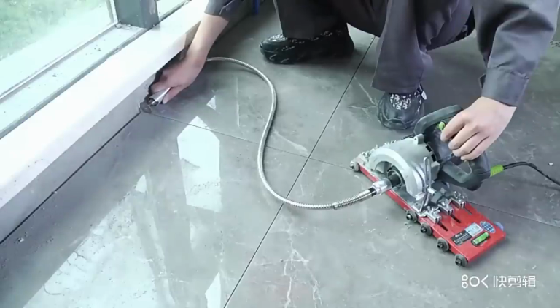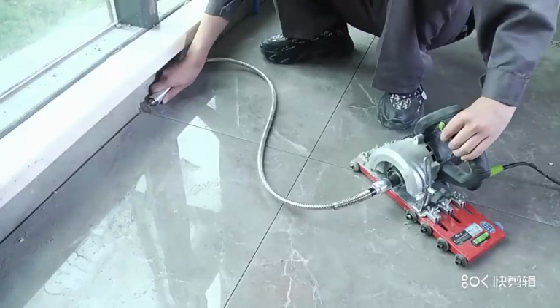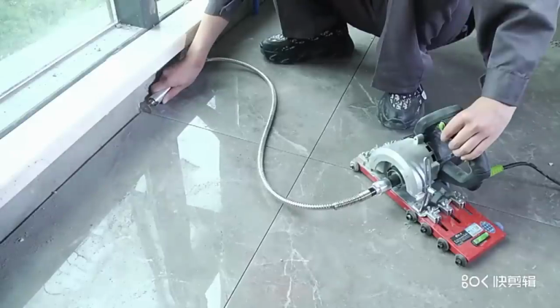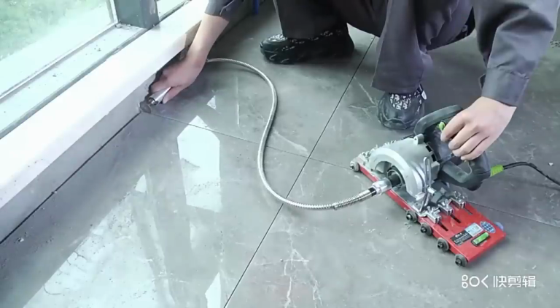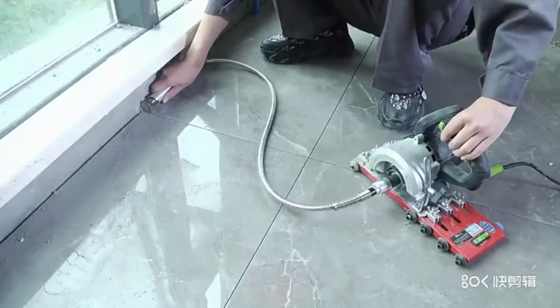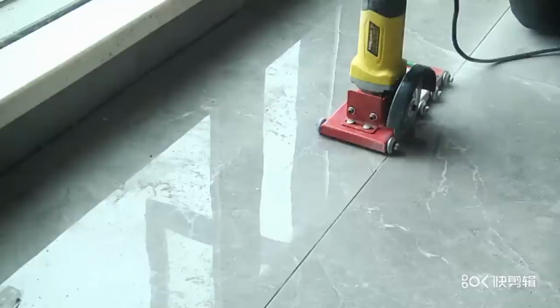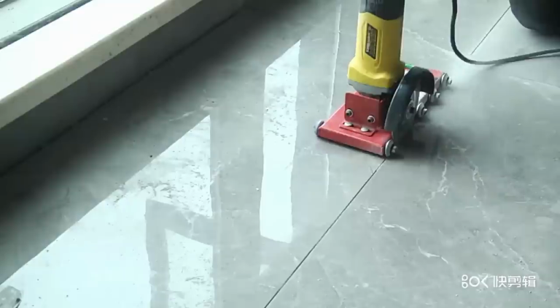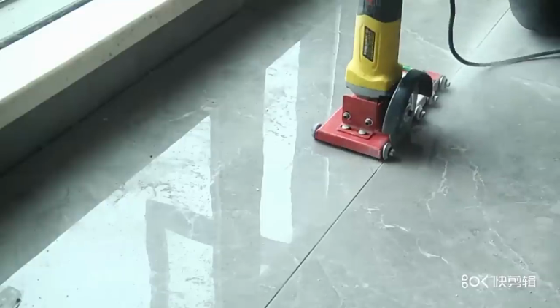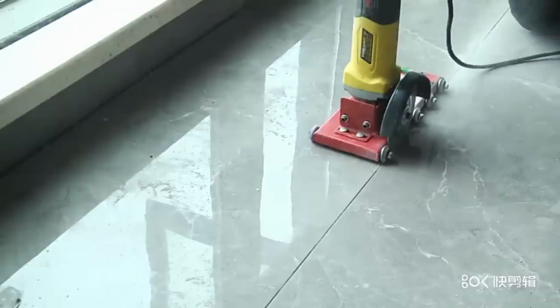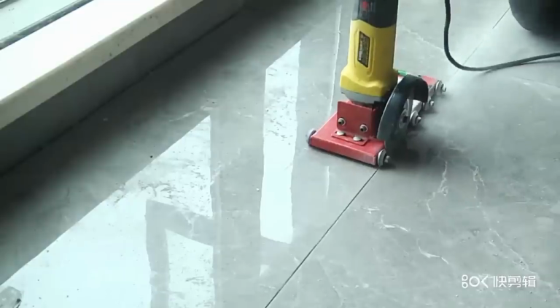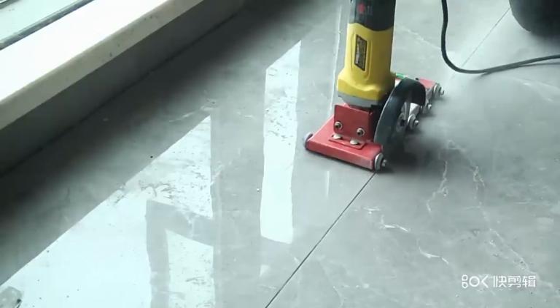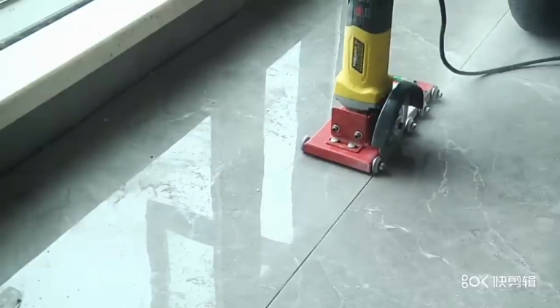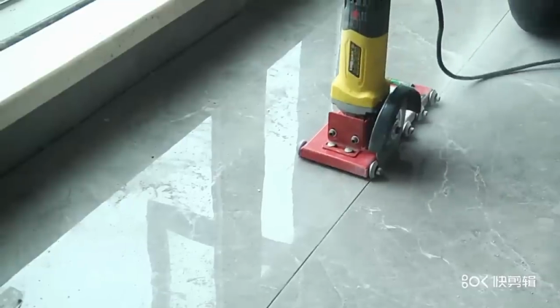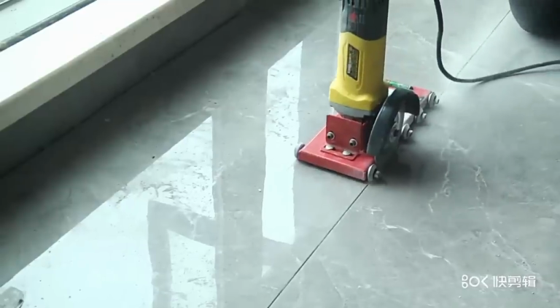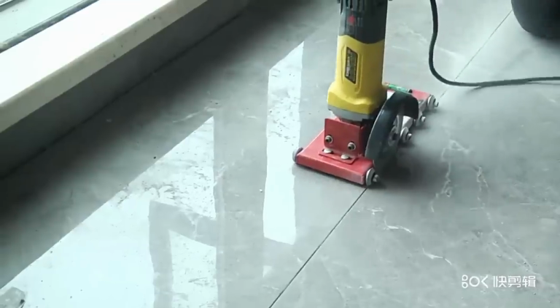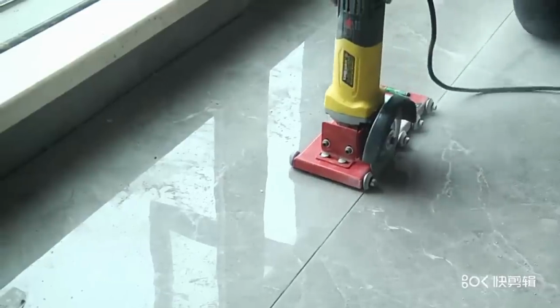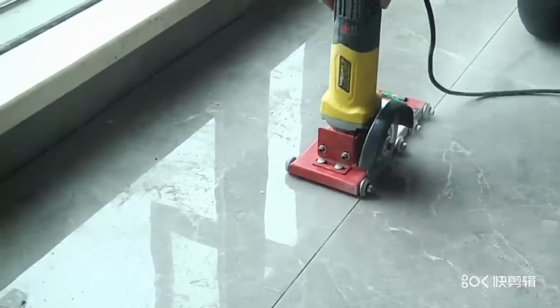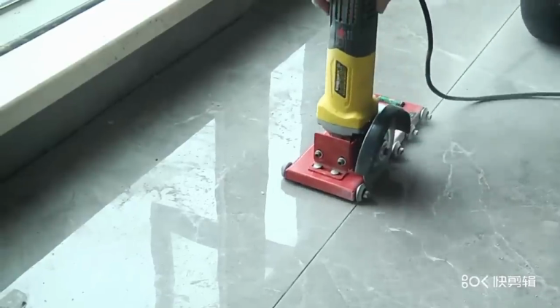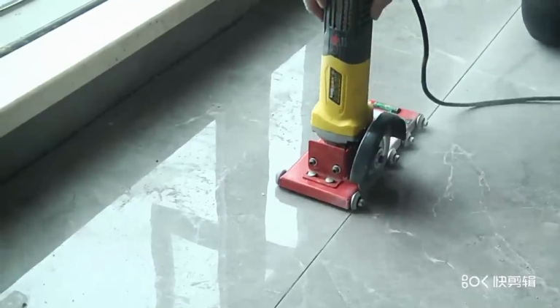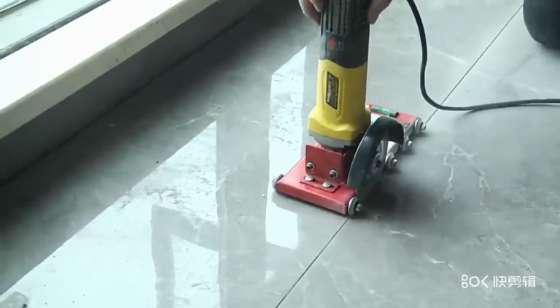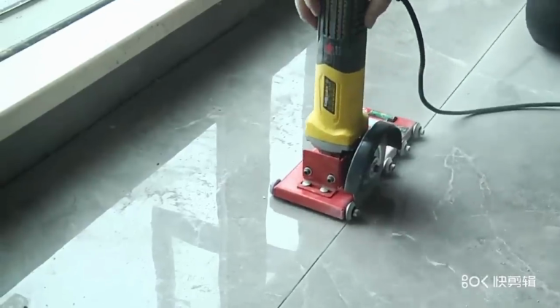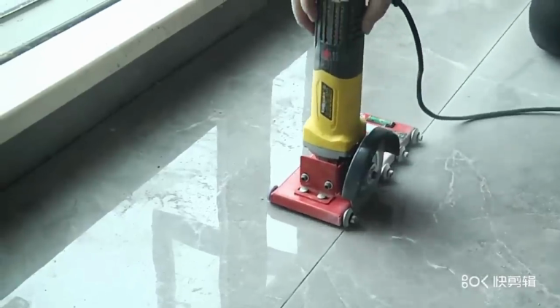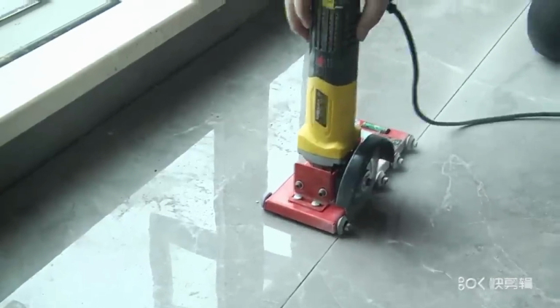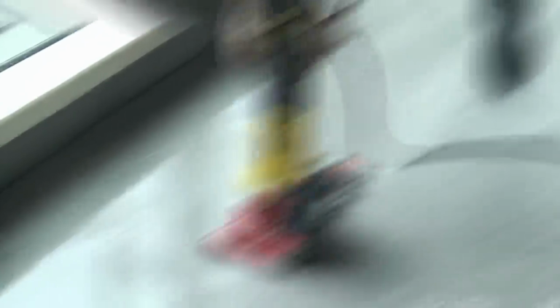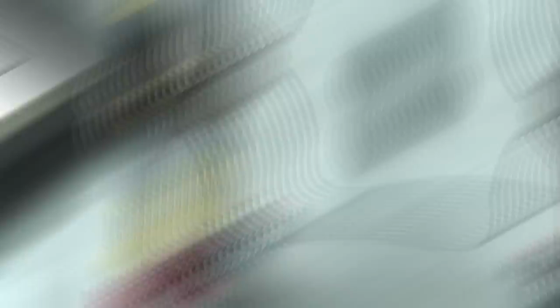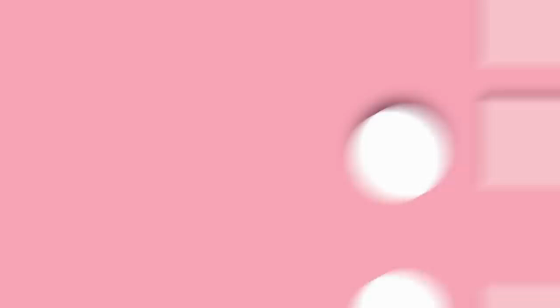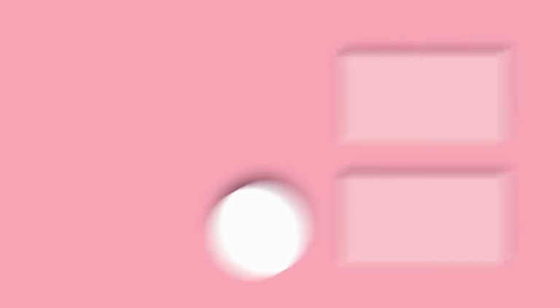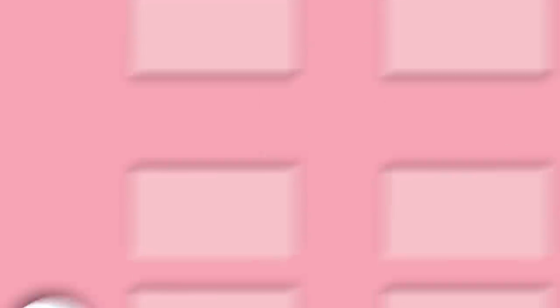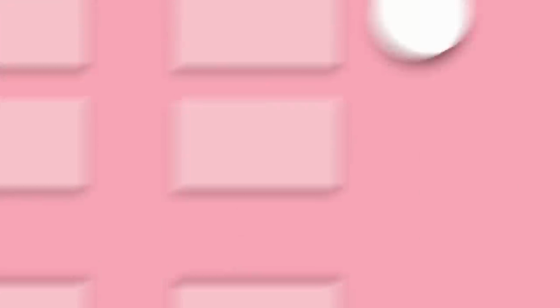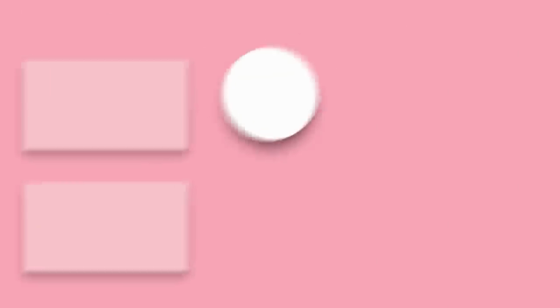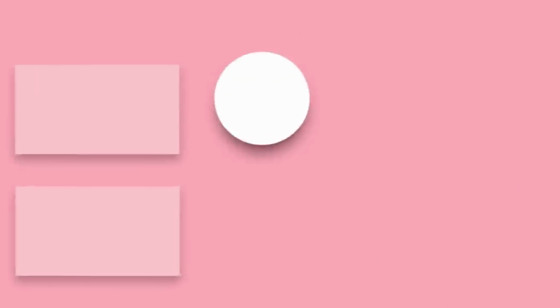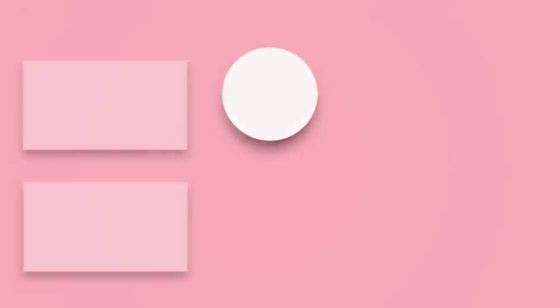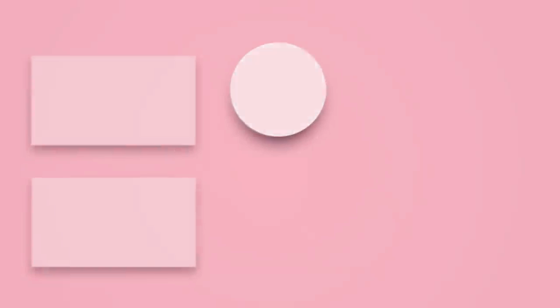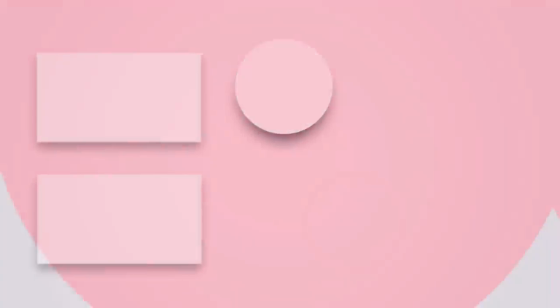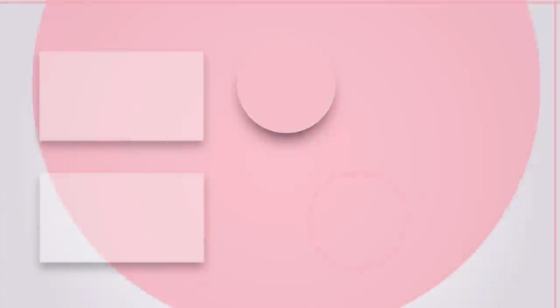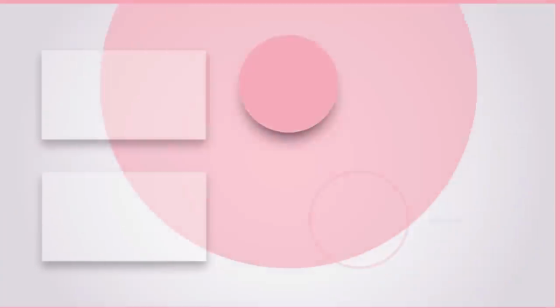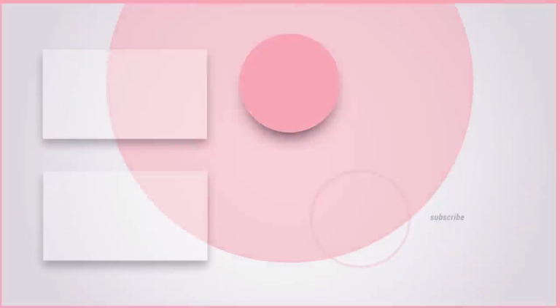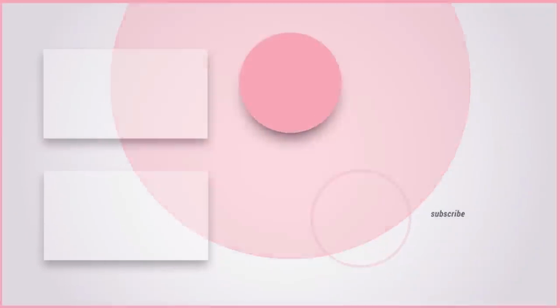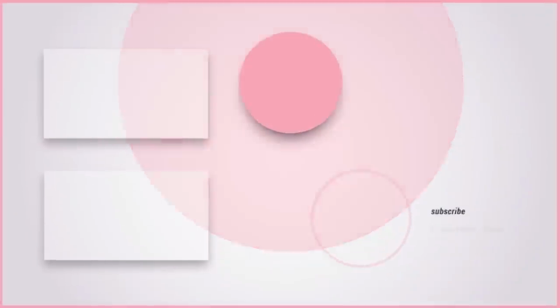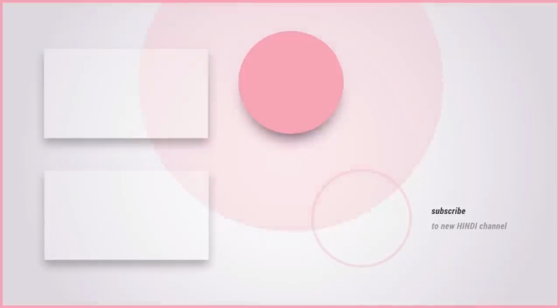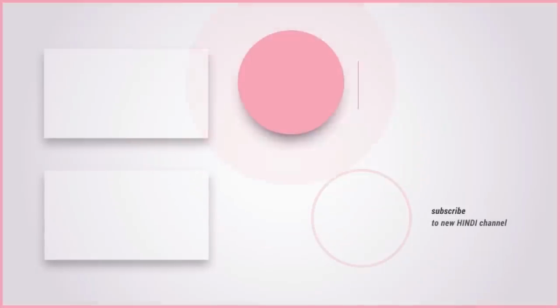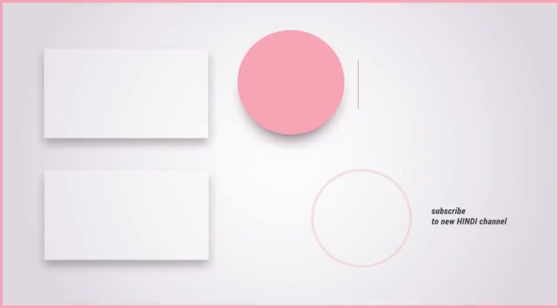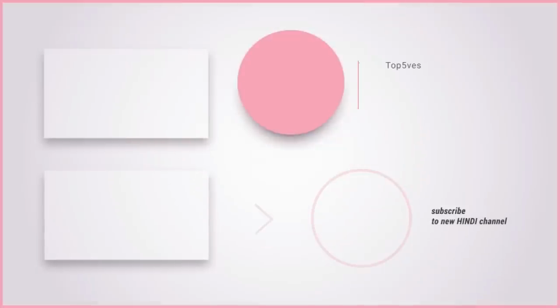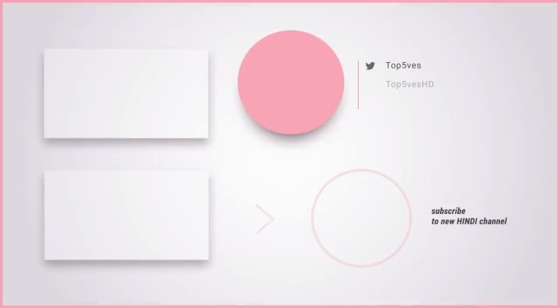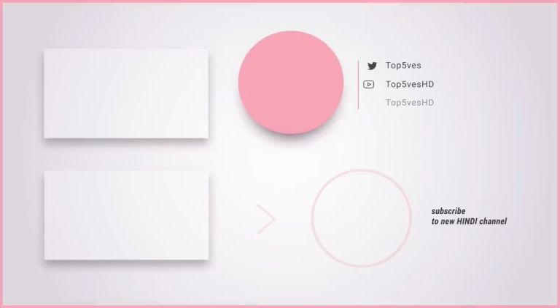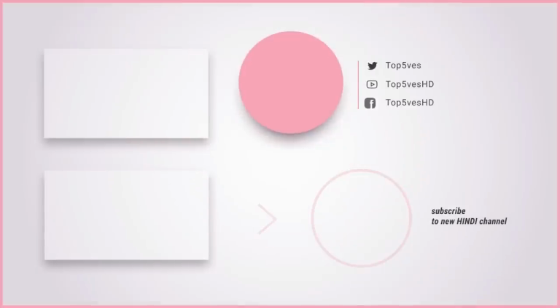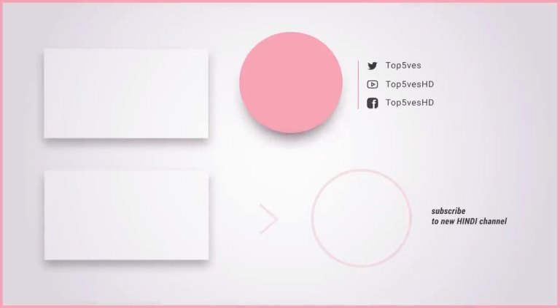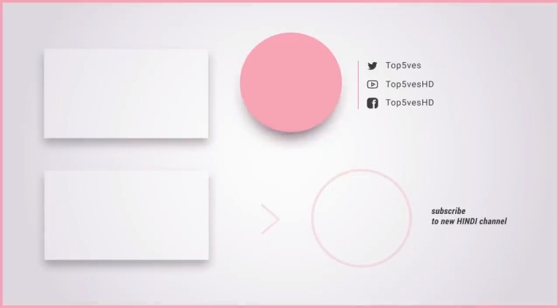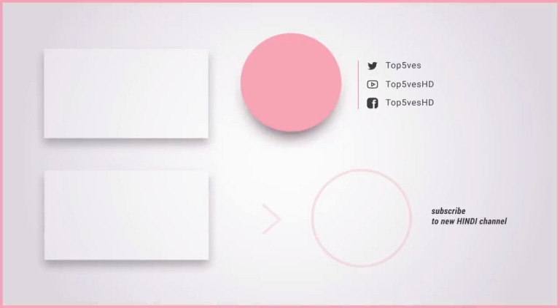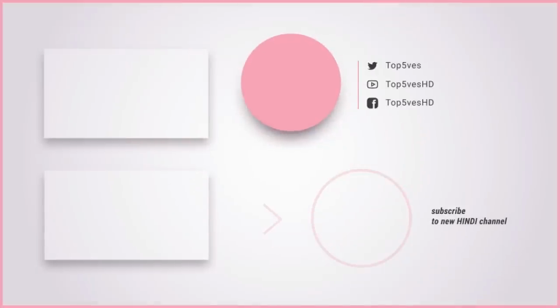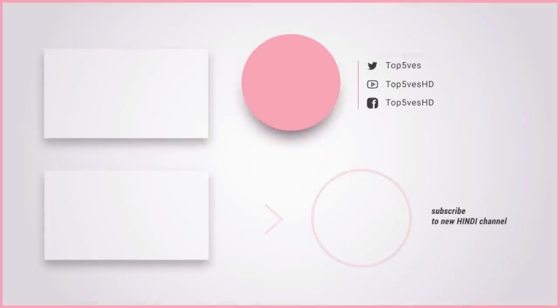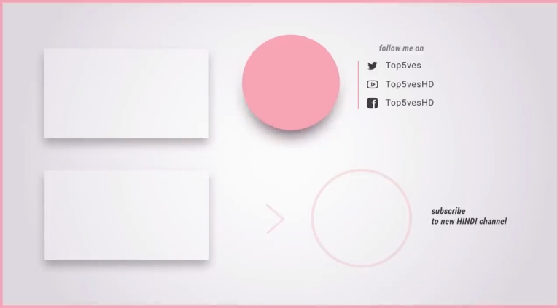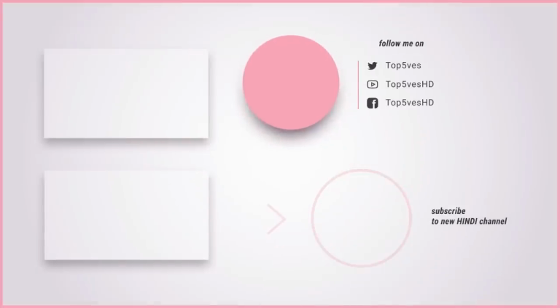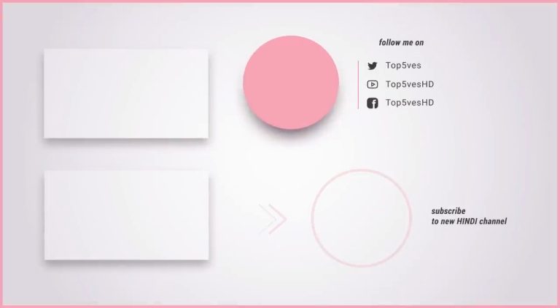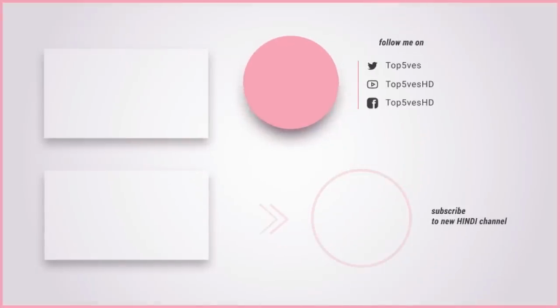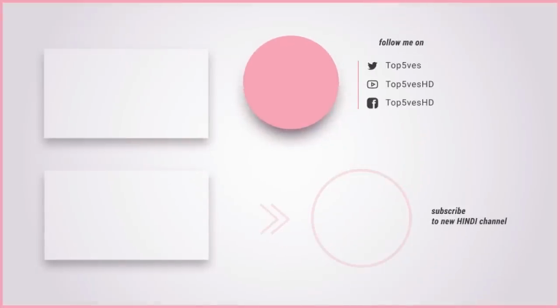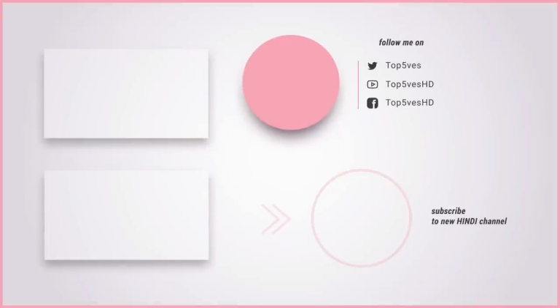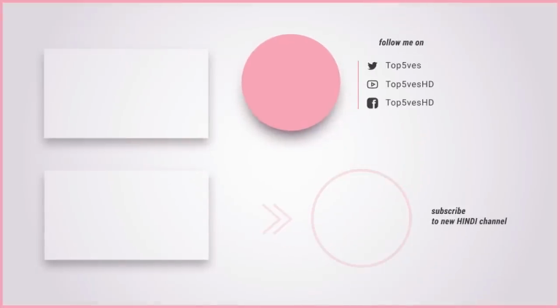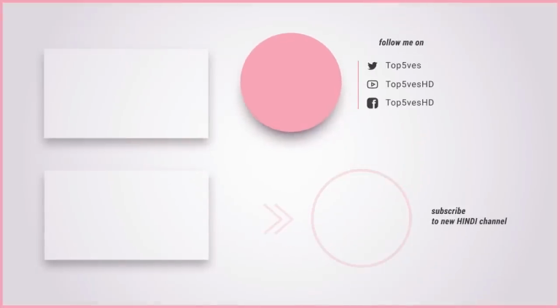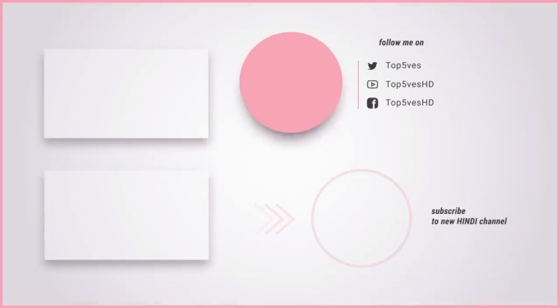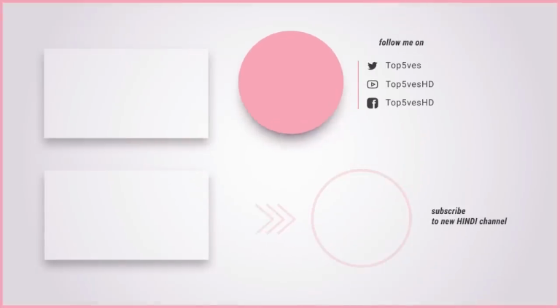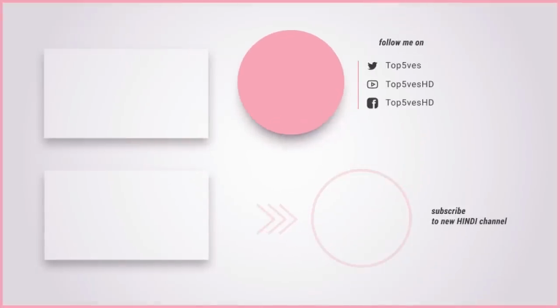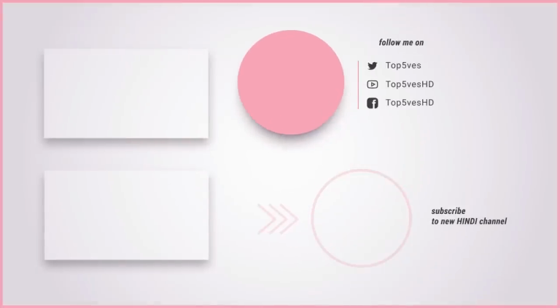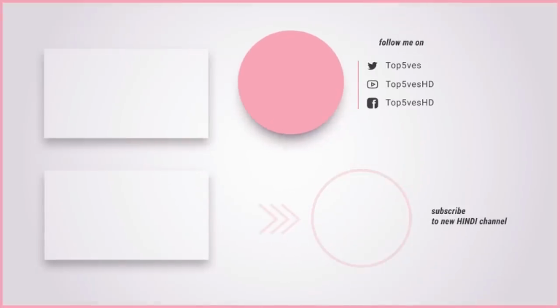Thank you for watching this video on Top Fives HD. Remember to like and subscribe to the channel for more content like this.